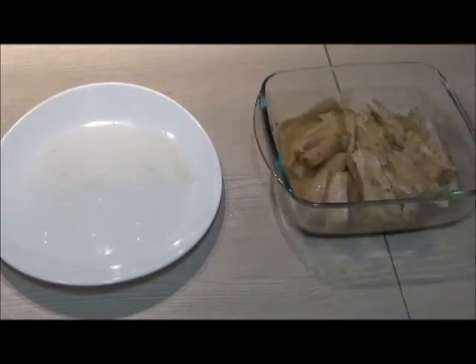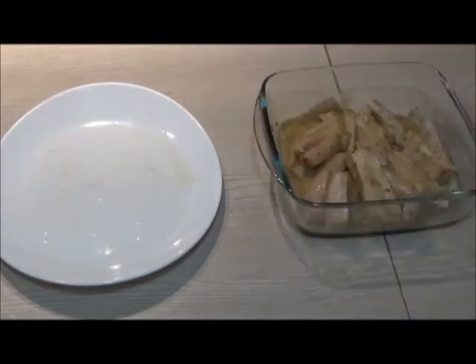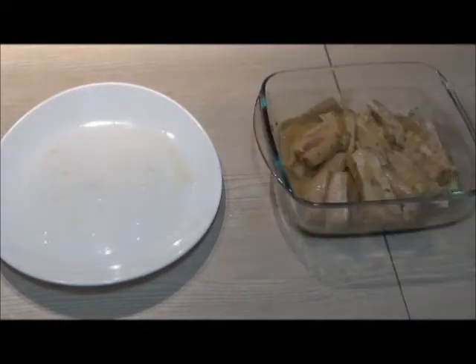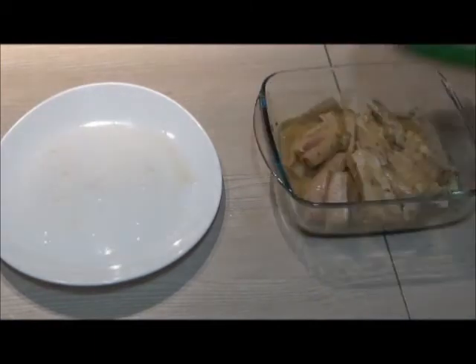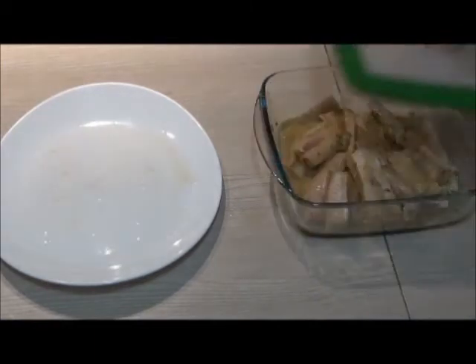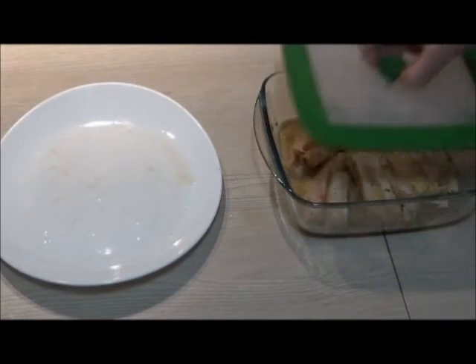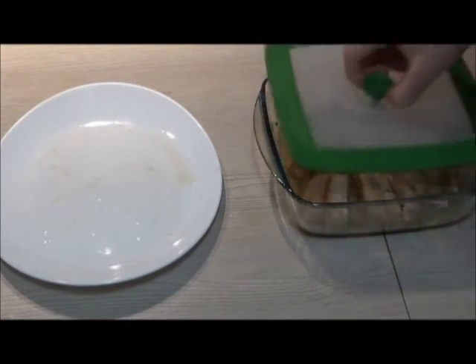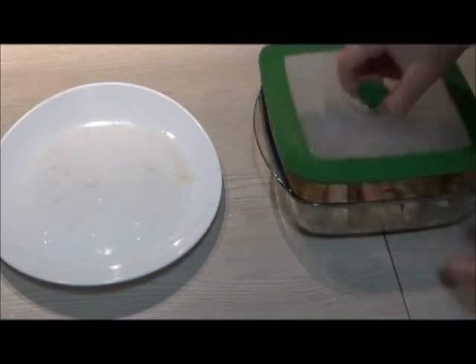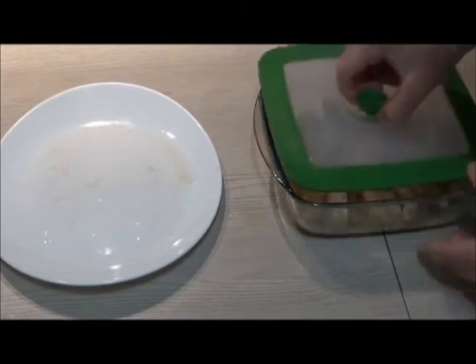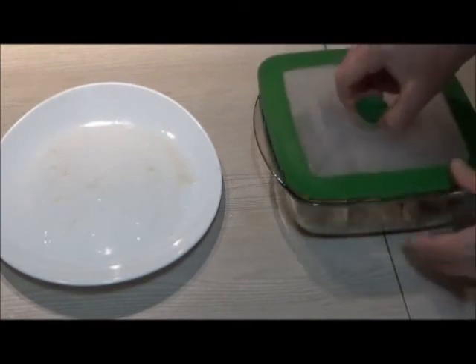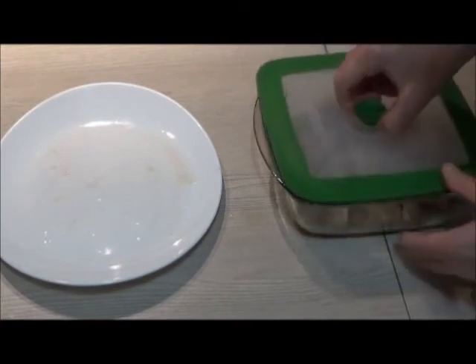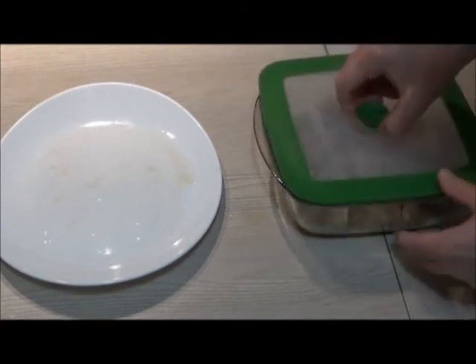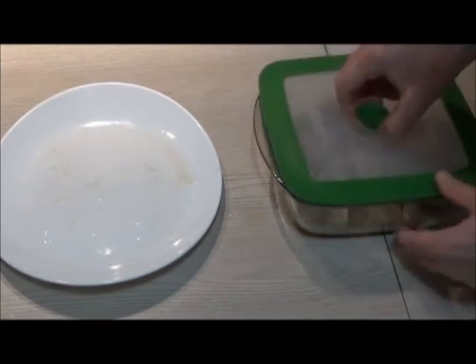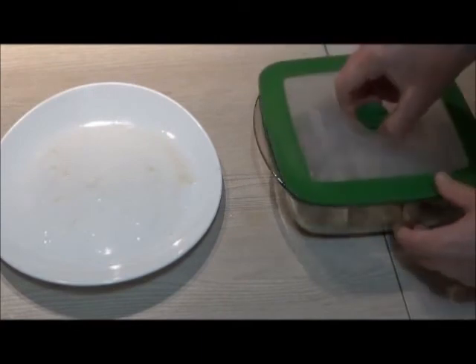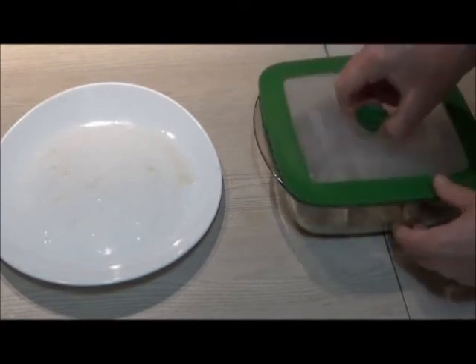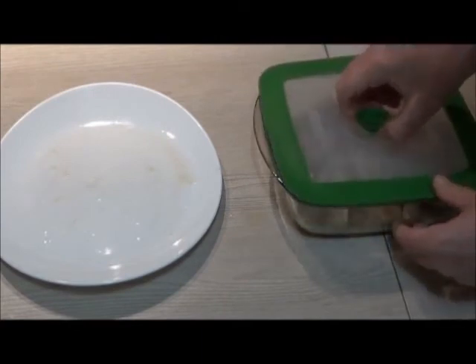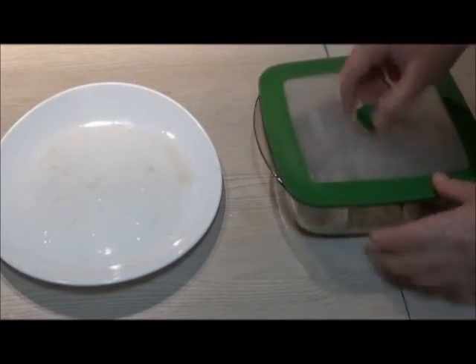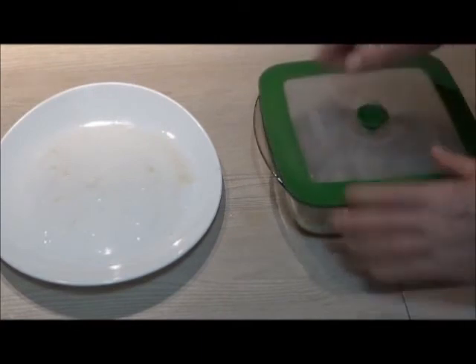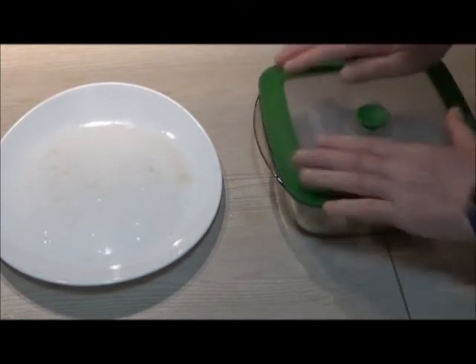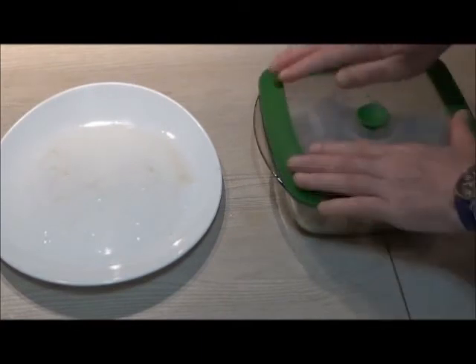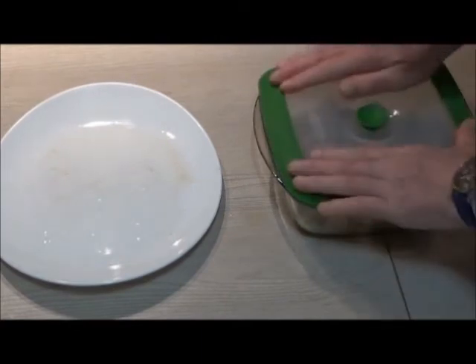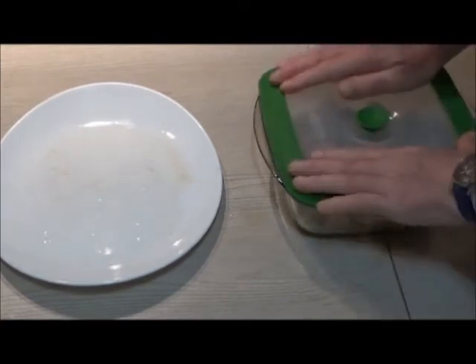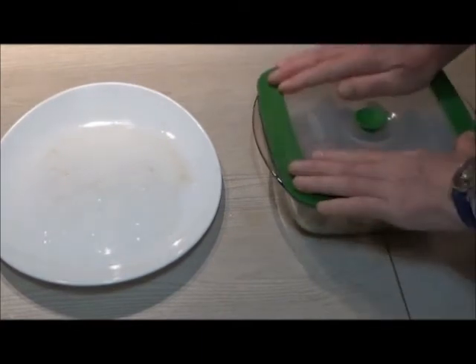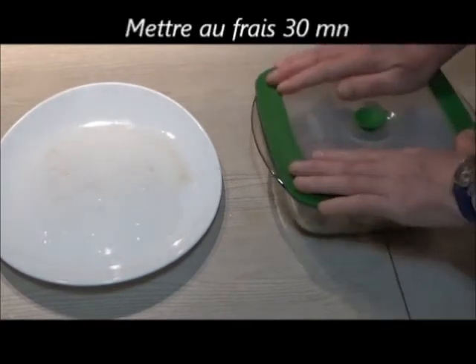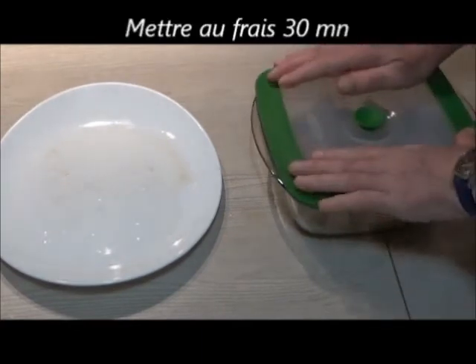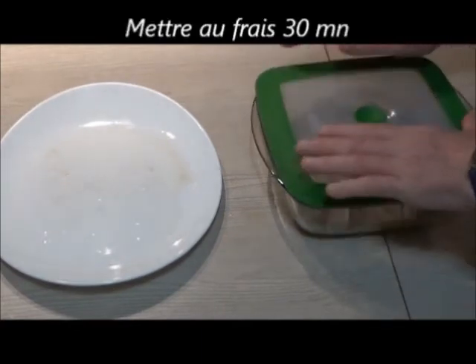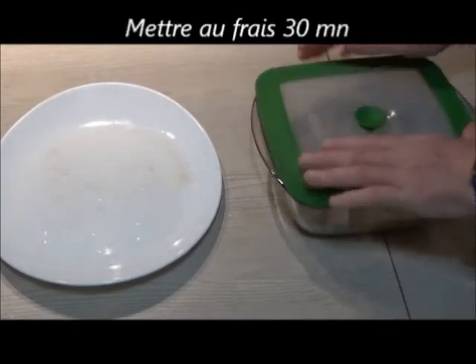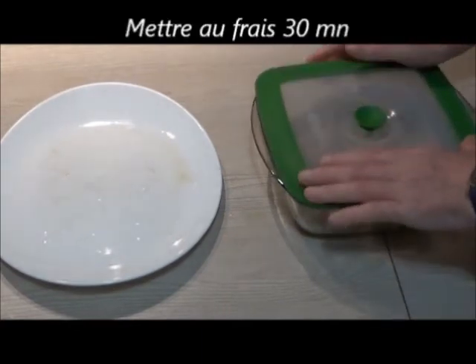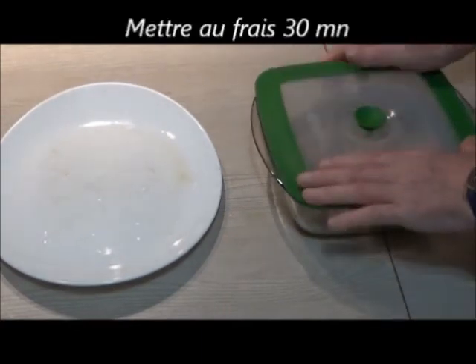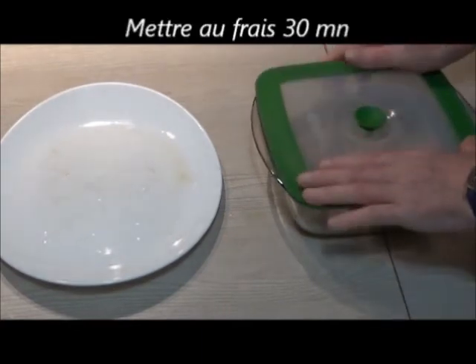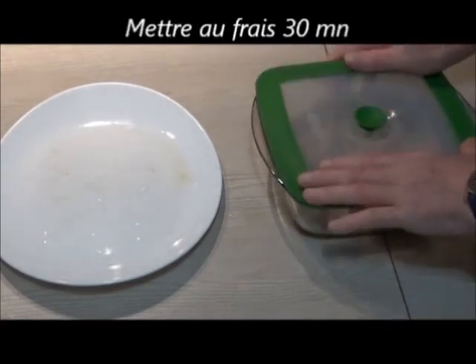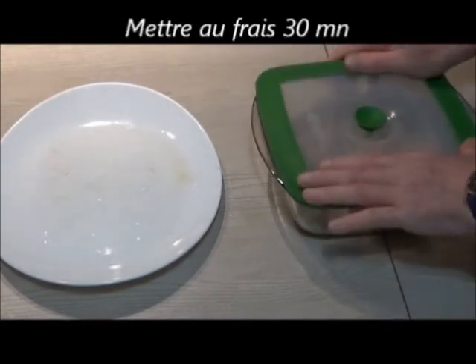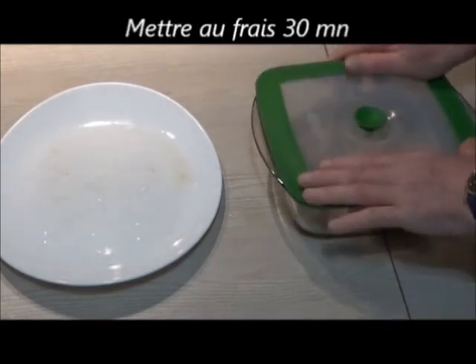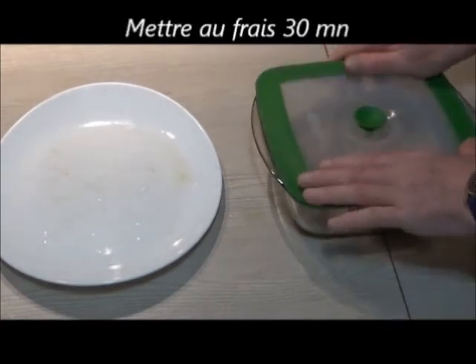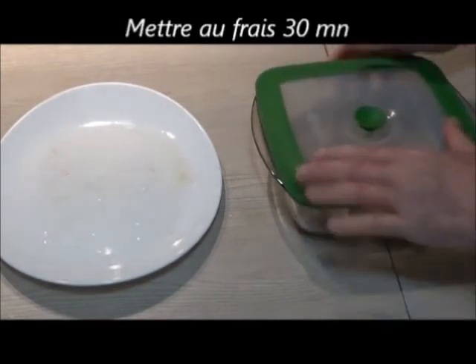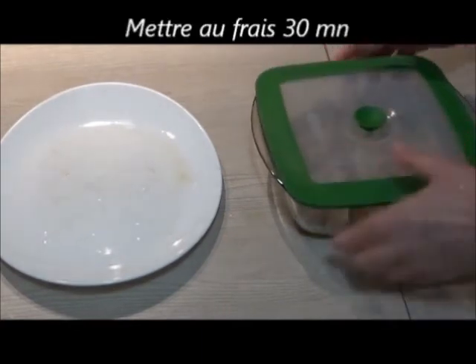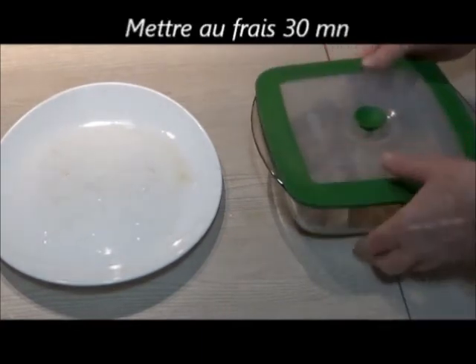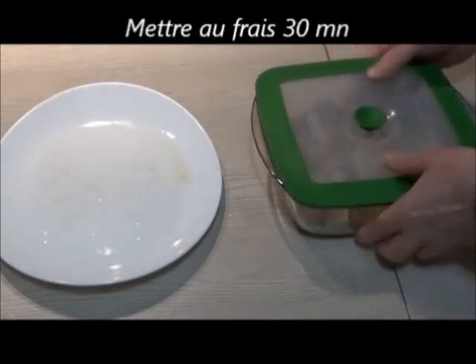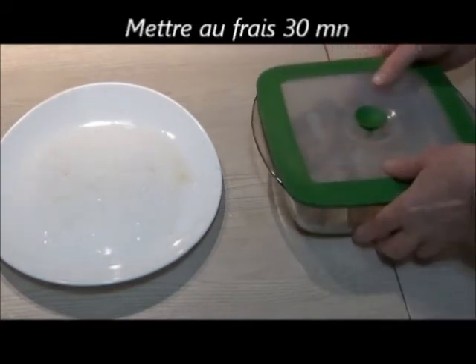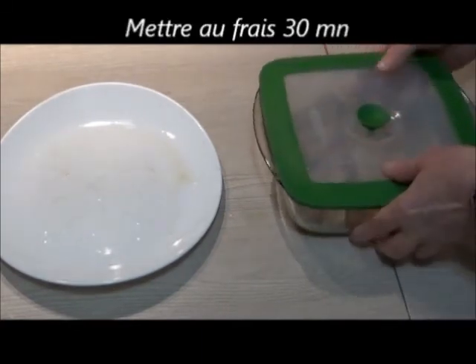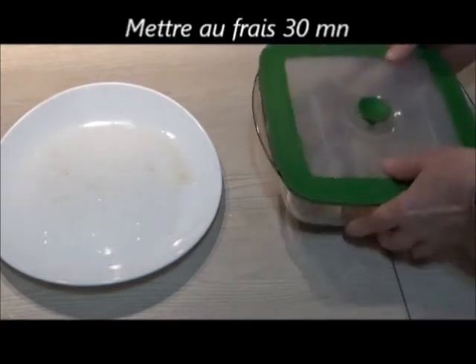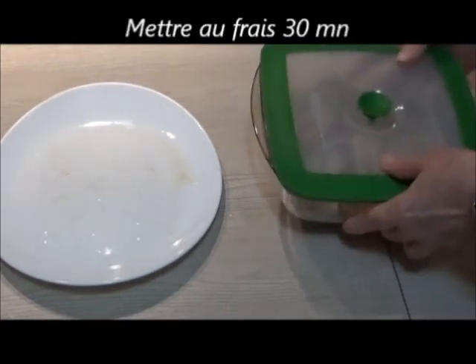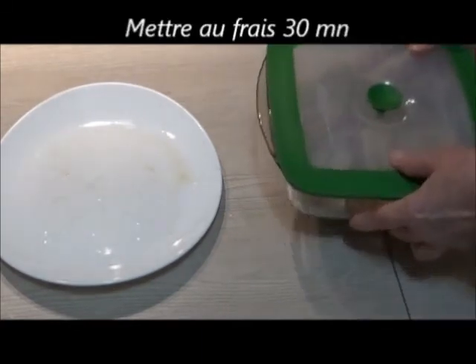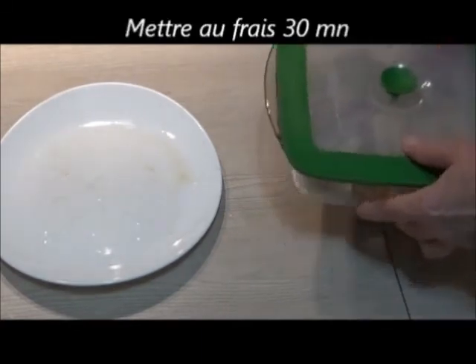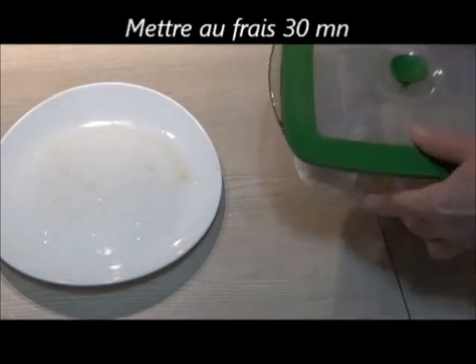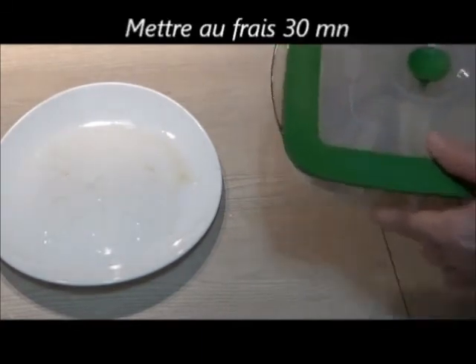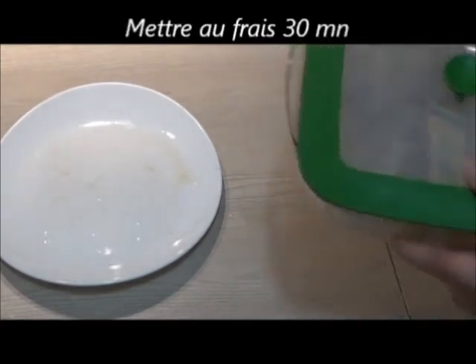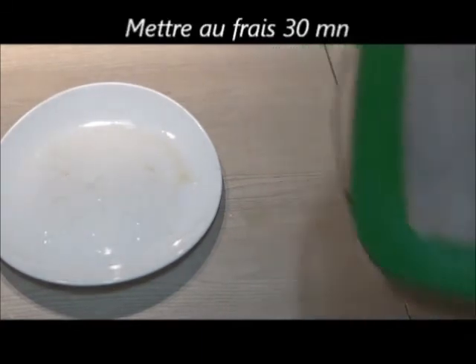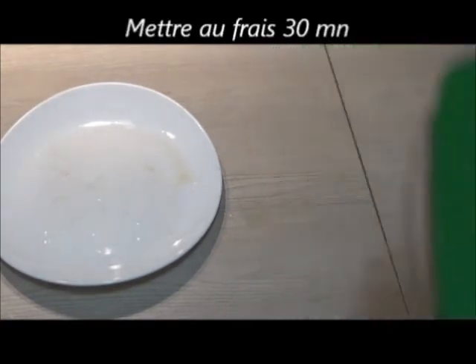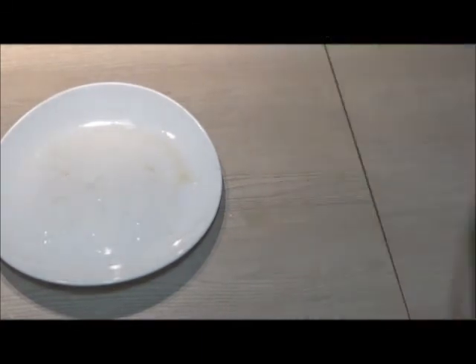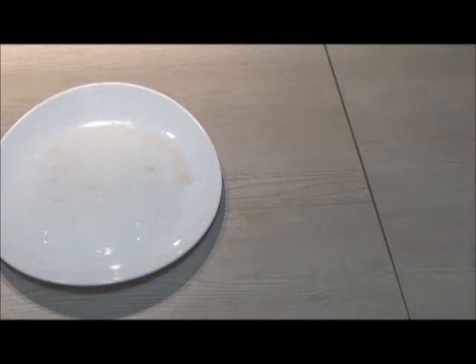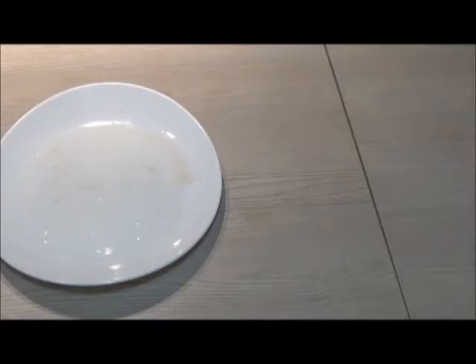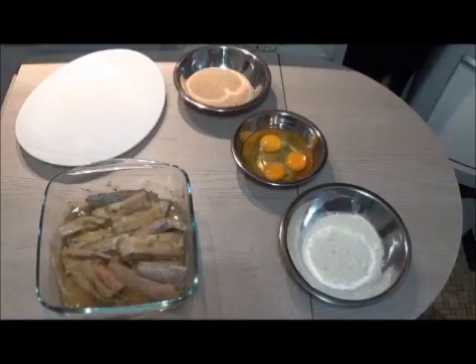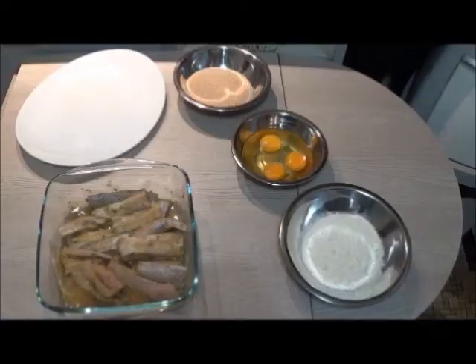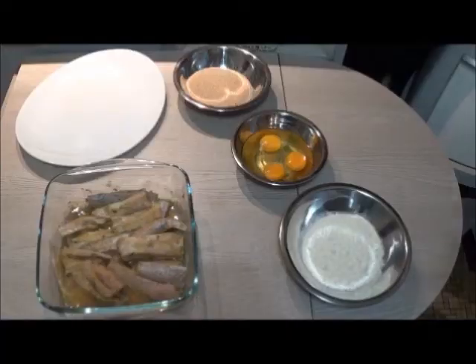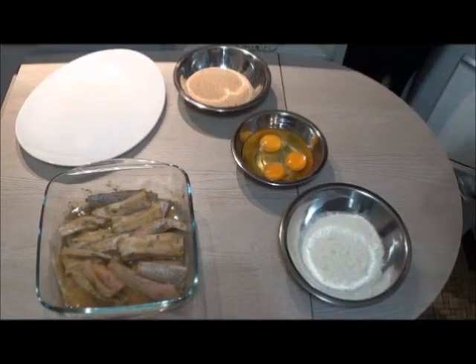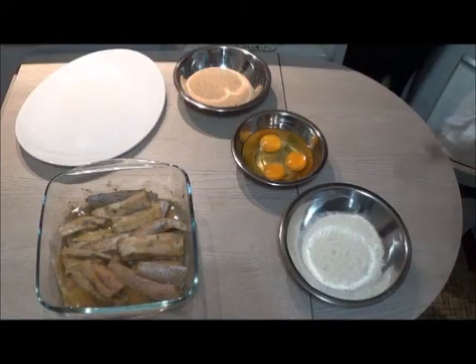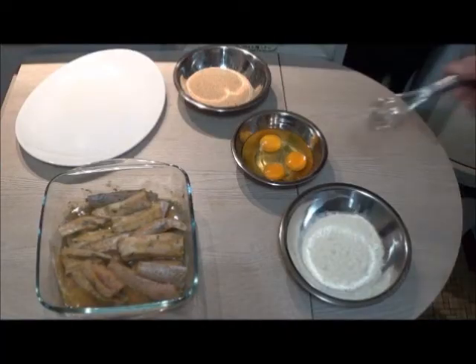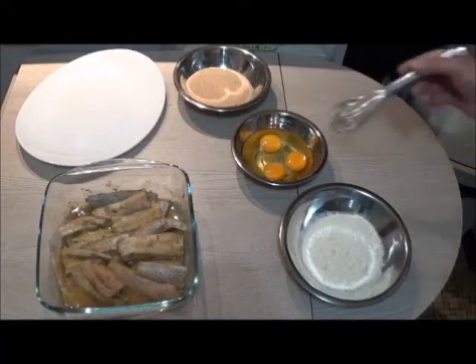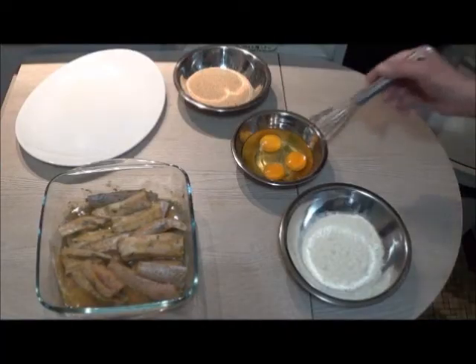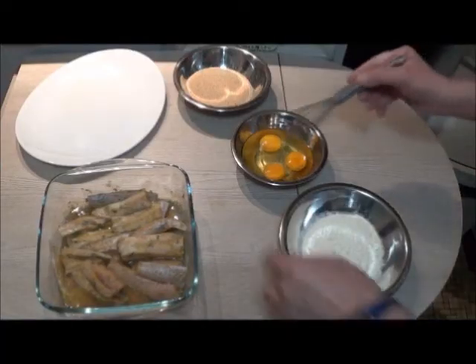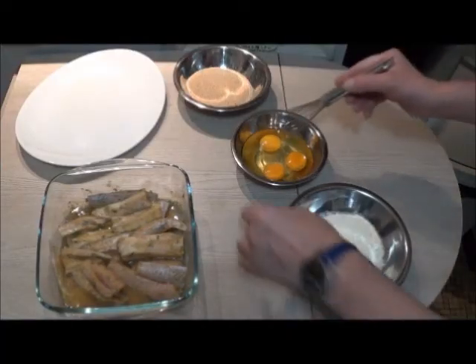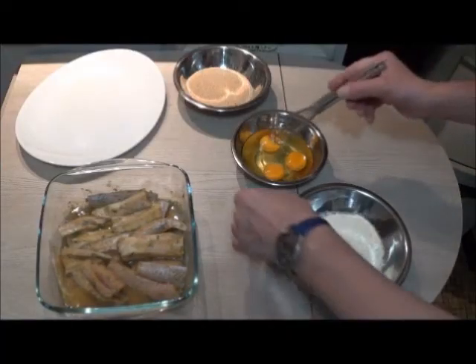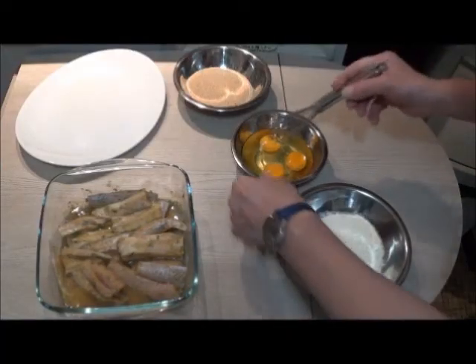Une fois terminé, on ferme et on met au frais pendant une trentaine de minutes environ. On peut laisser plus longtemps si on veut.